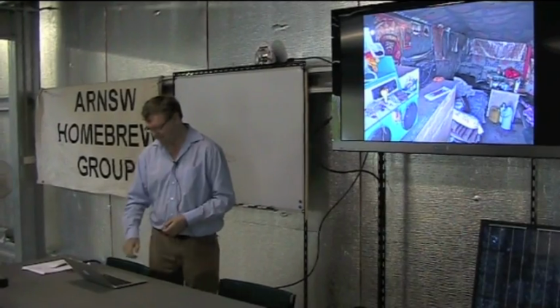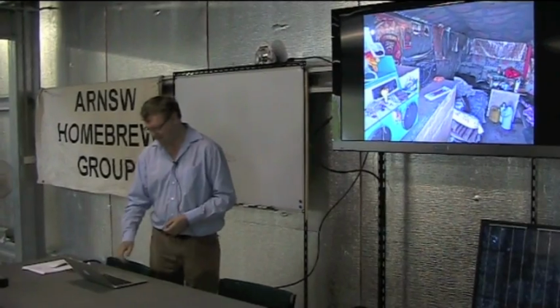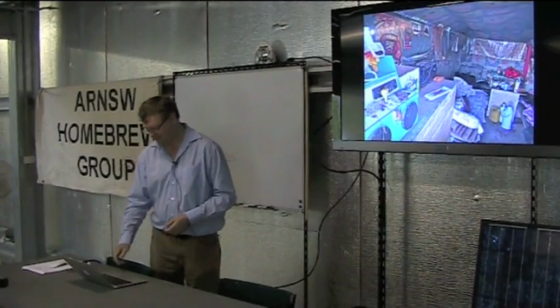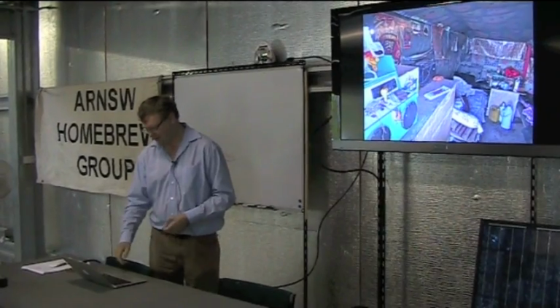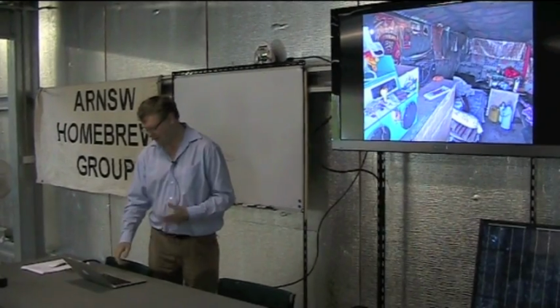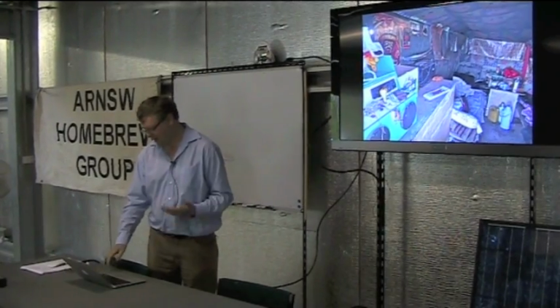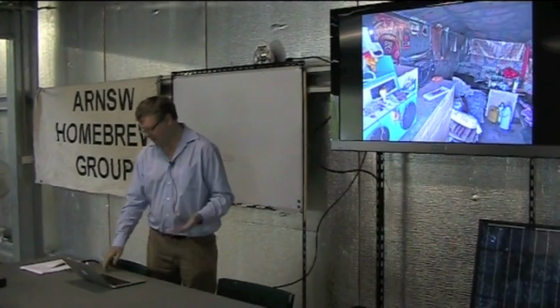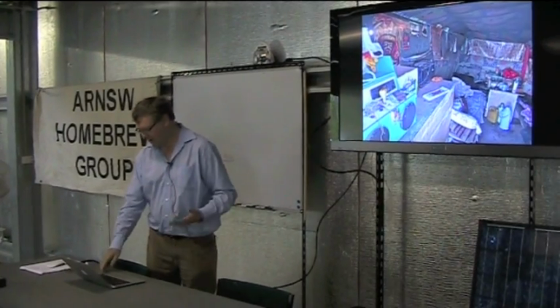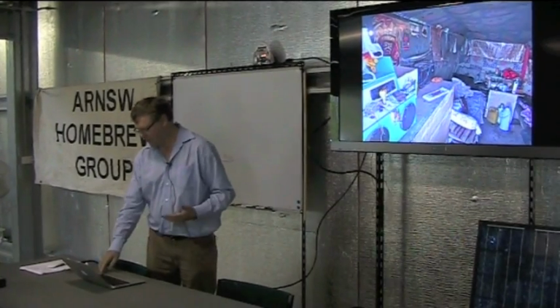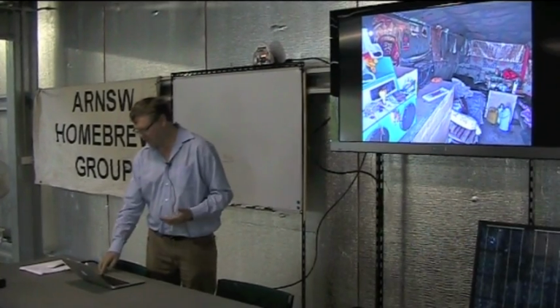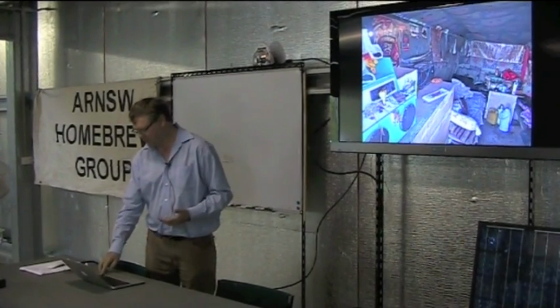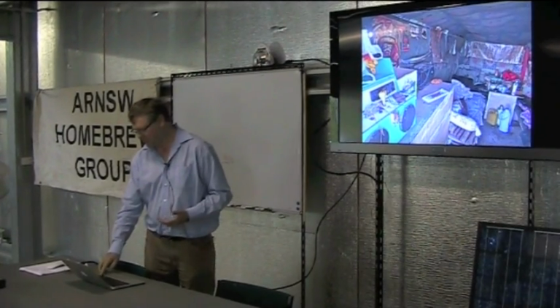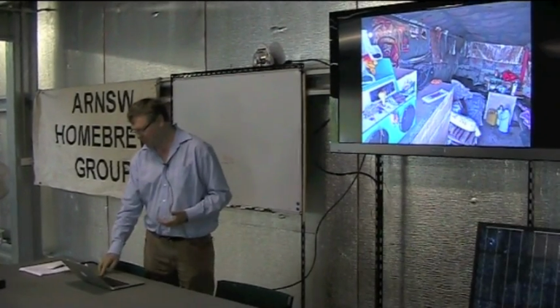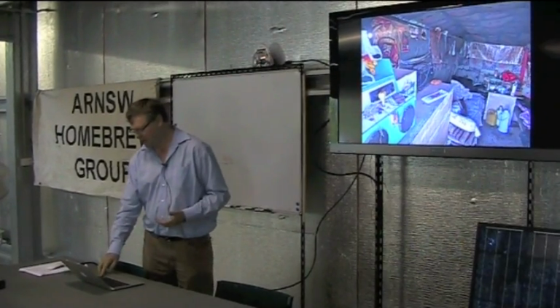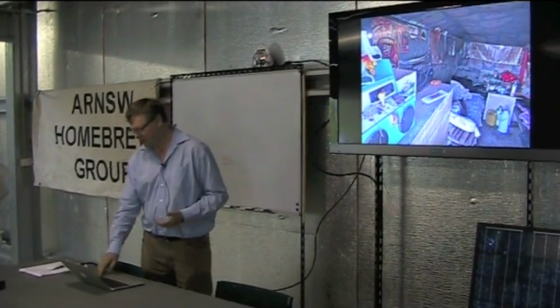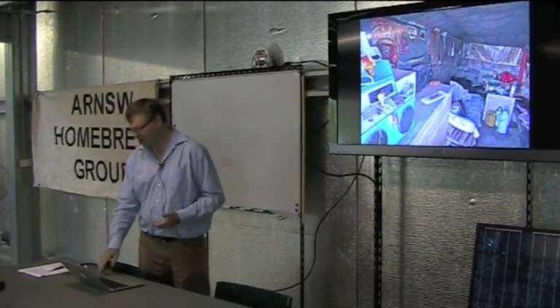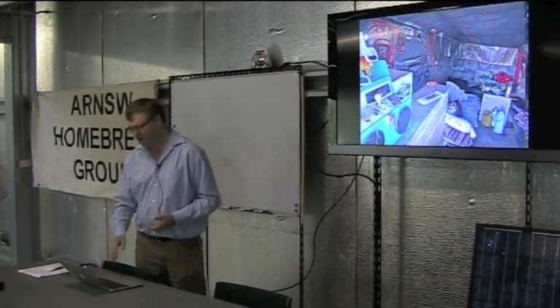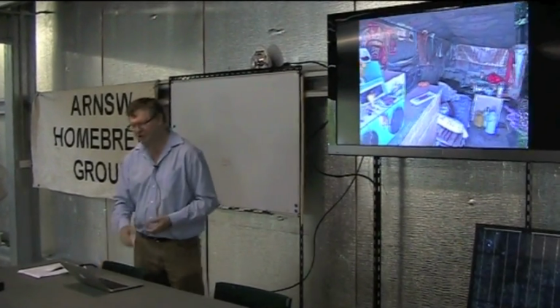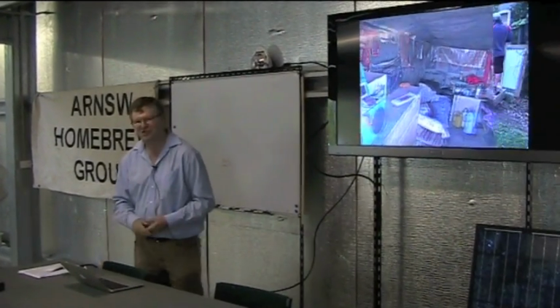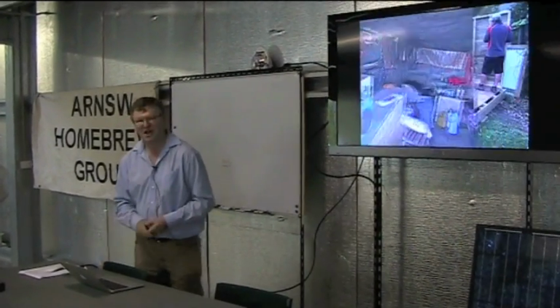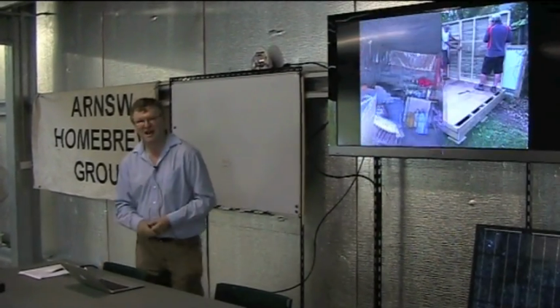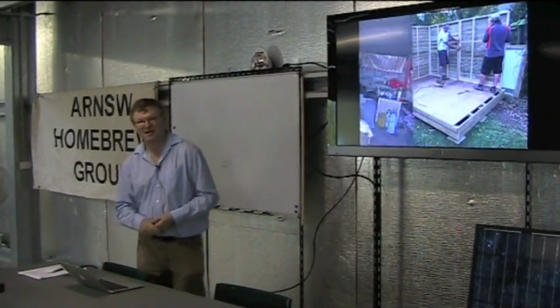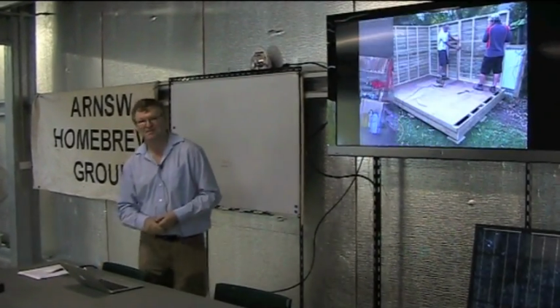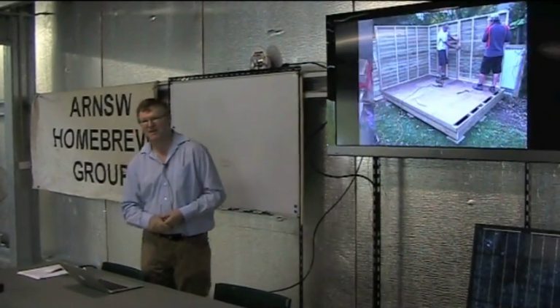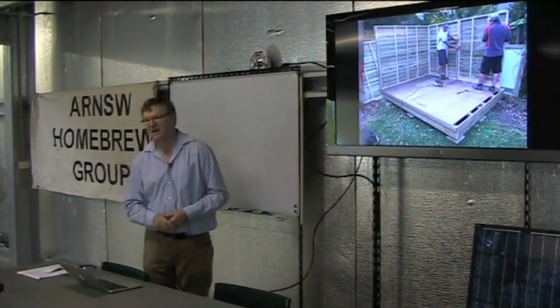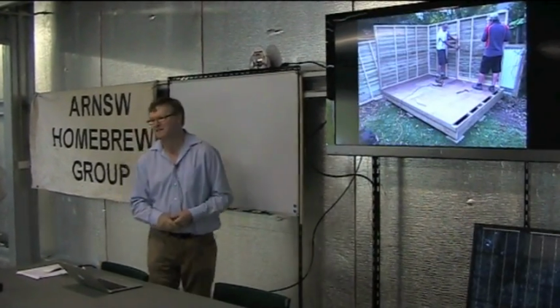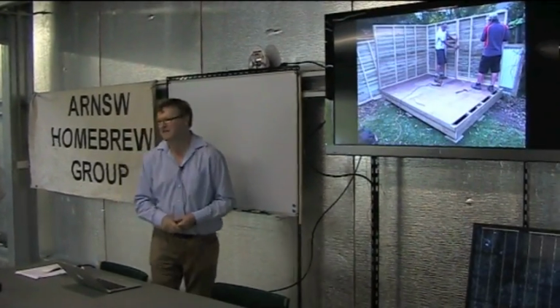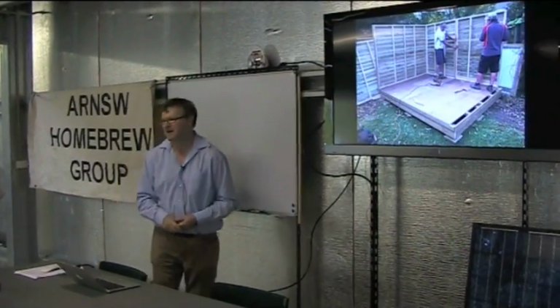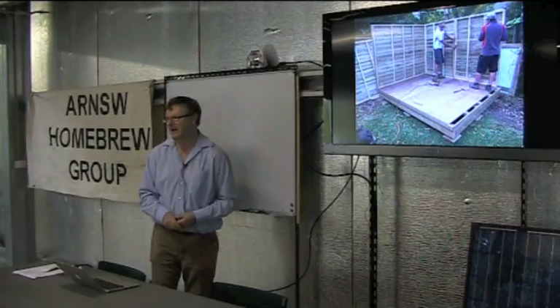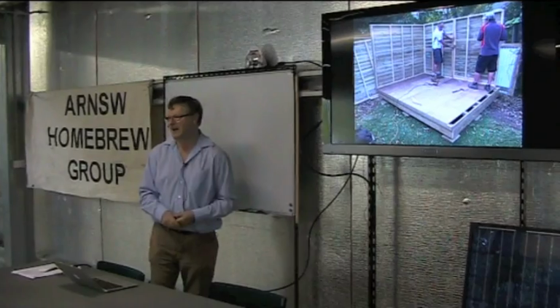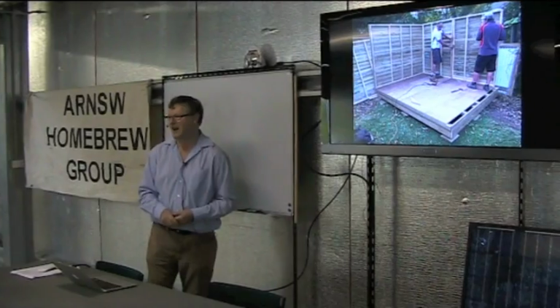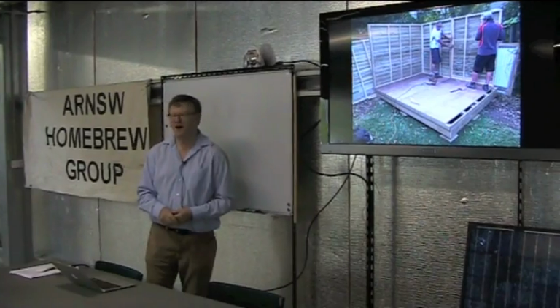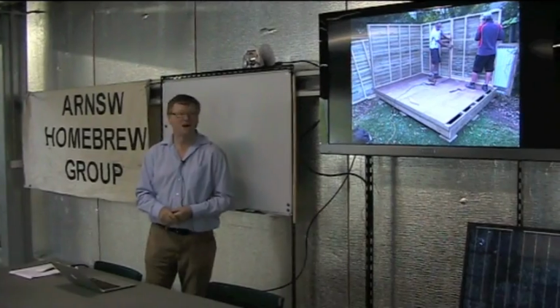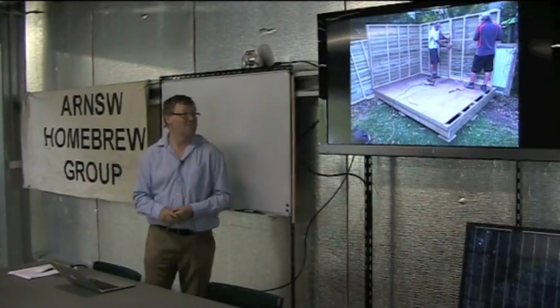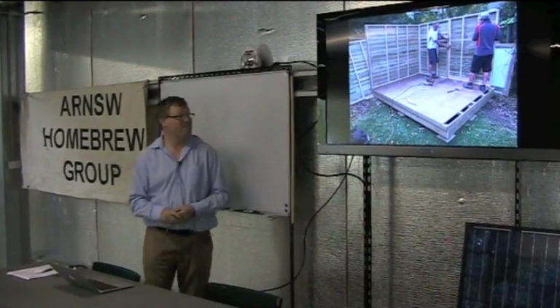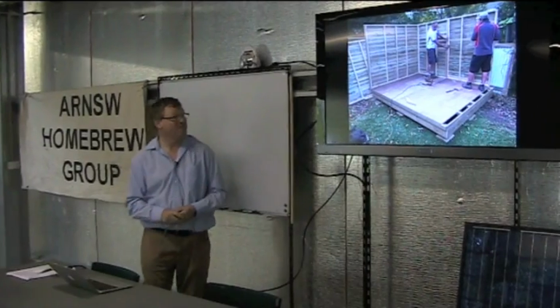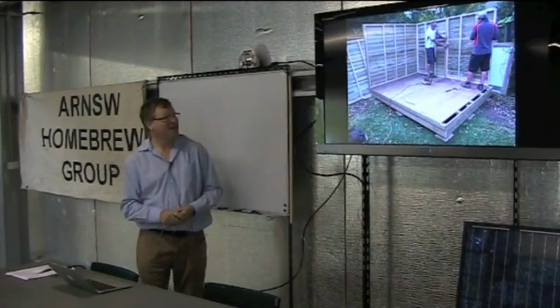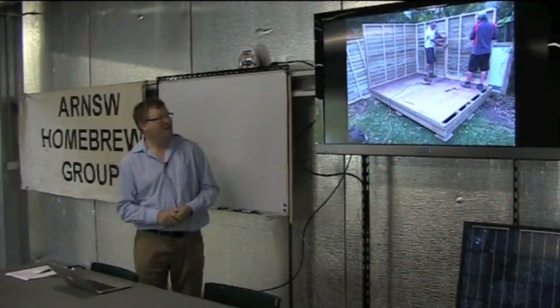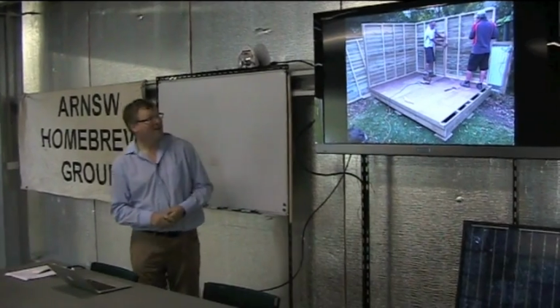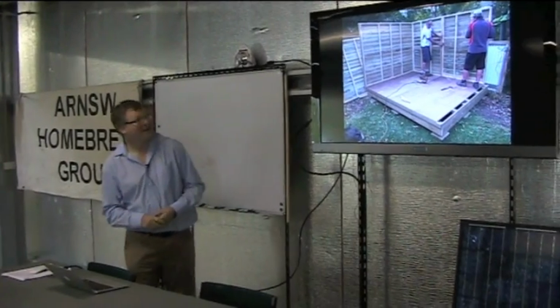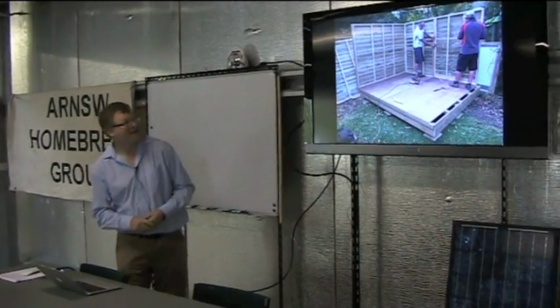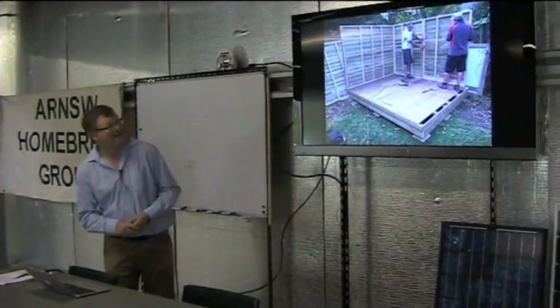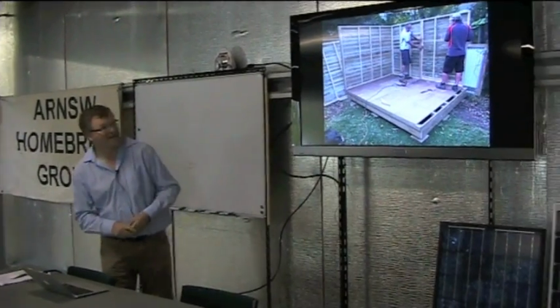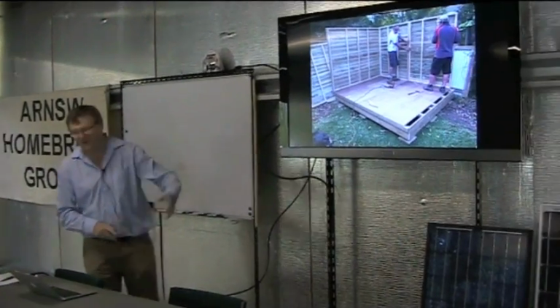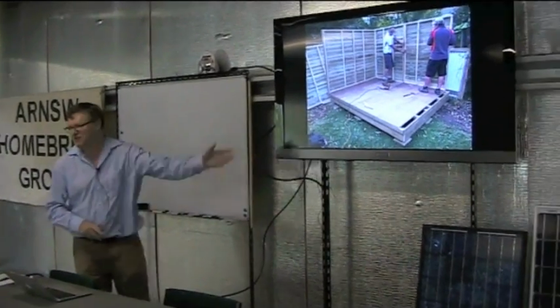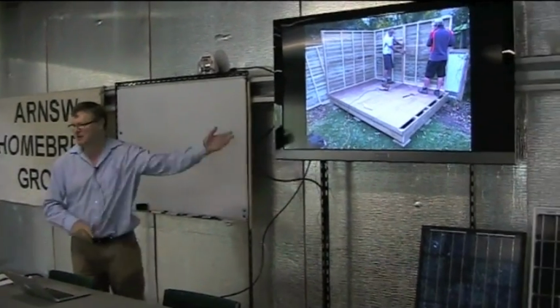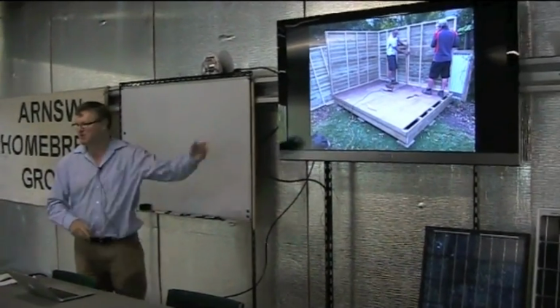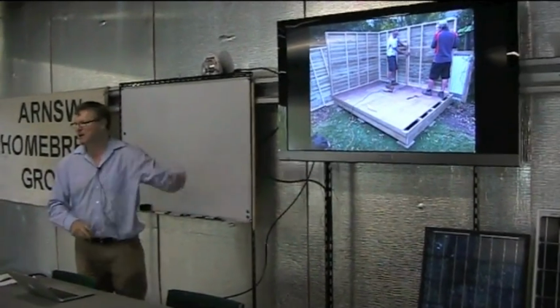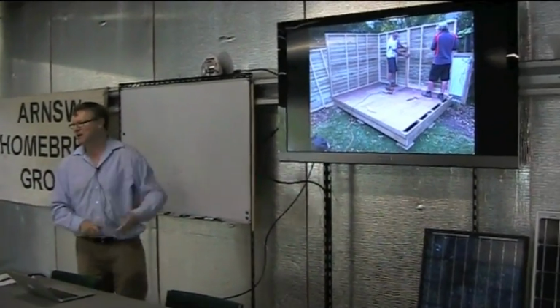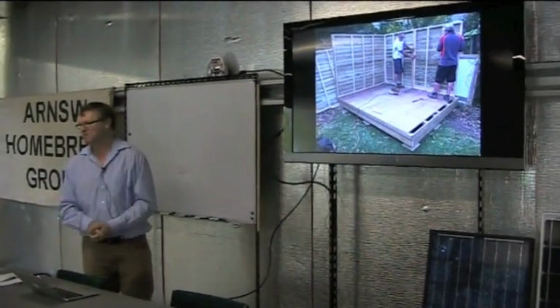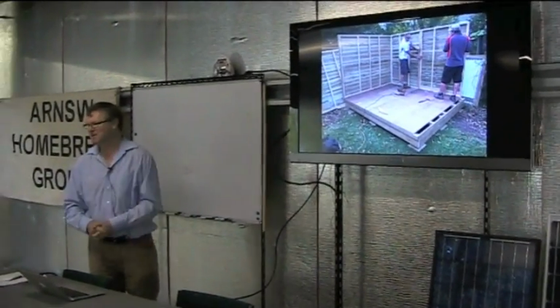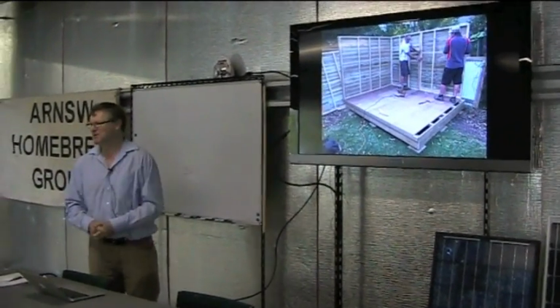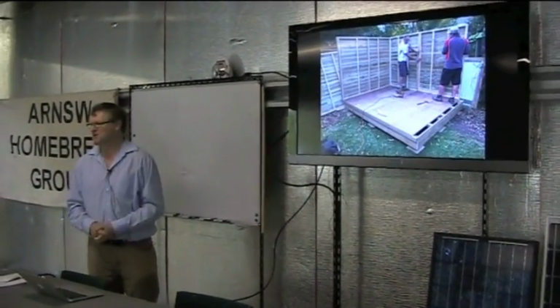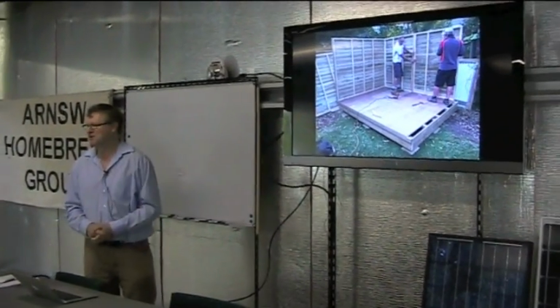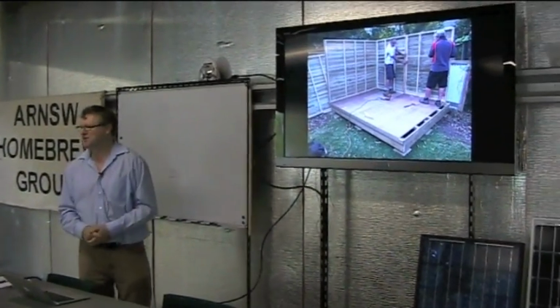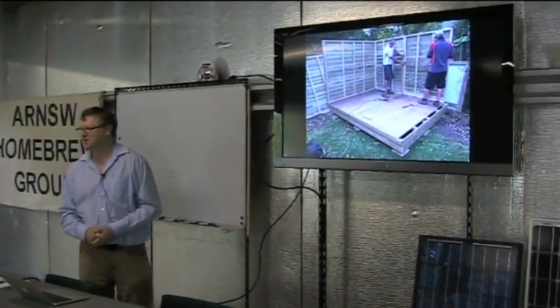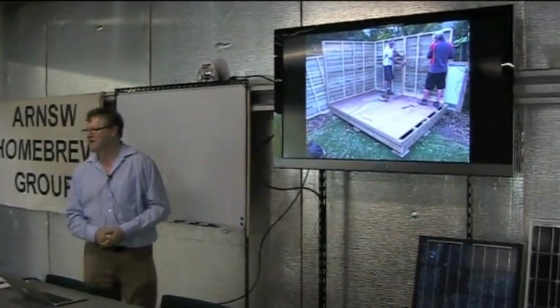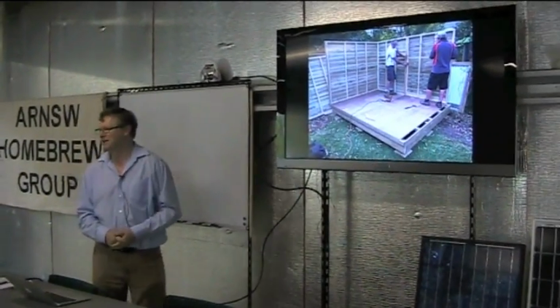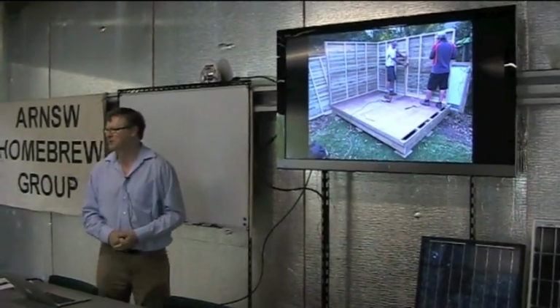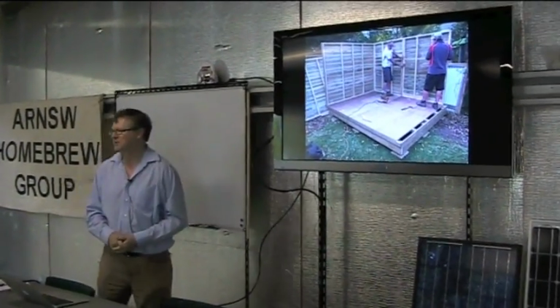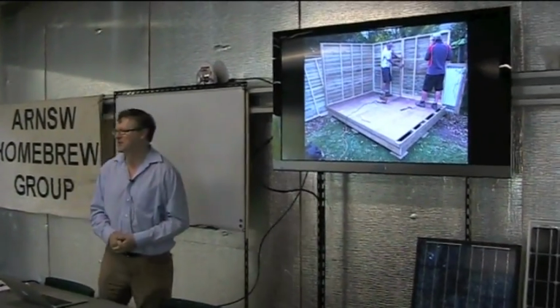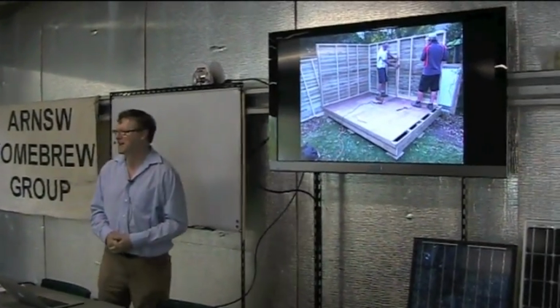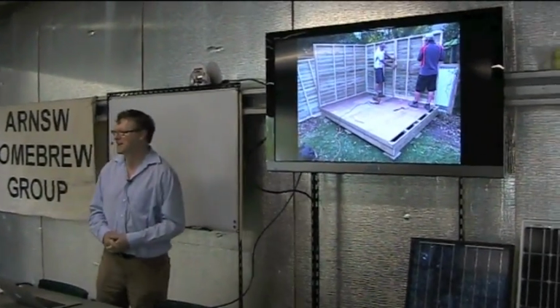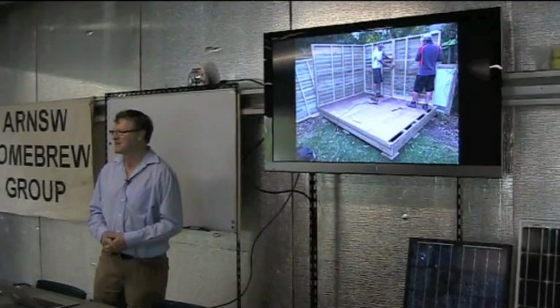So I wanted to put in a new shack at home, and this is it being constructed. I'll show you how it looks at the end.